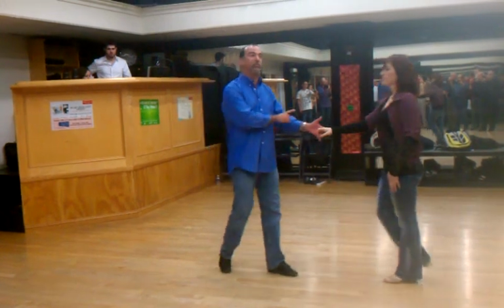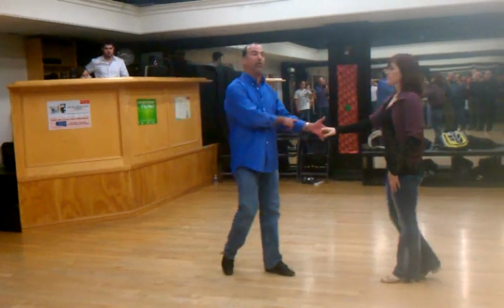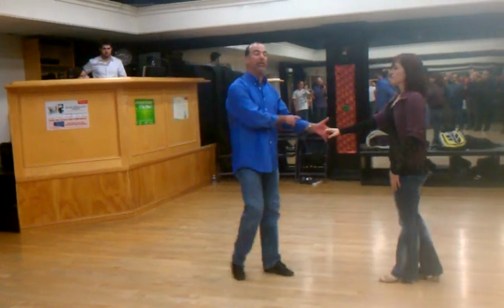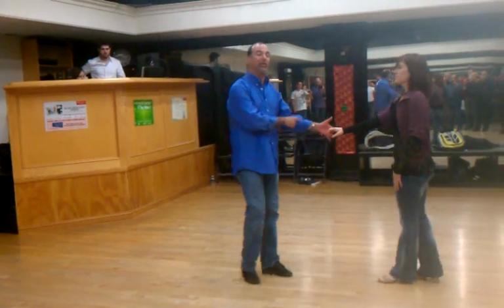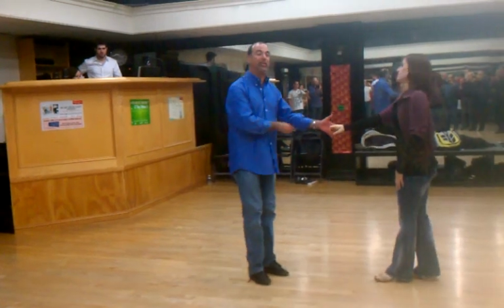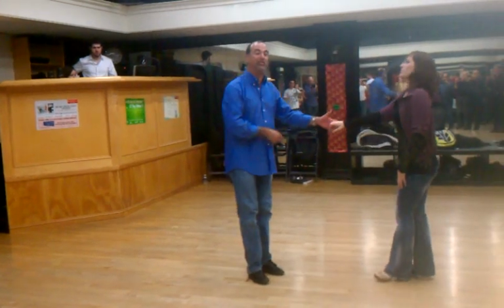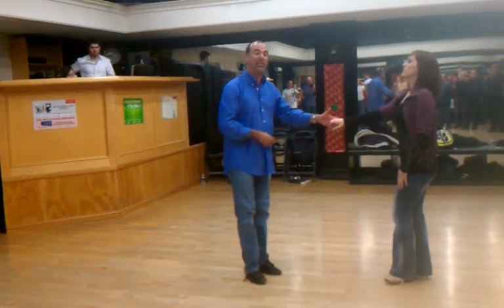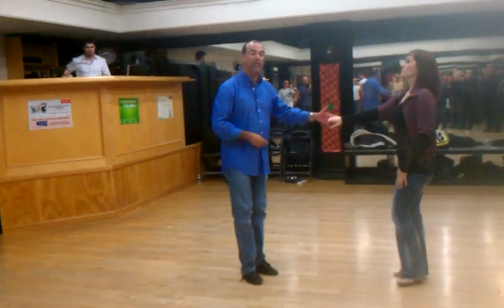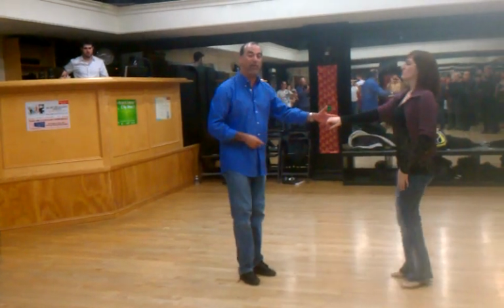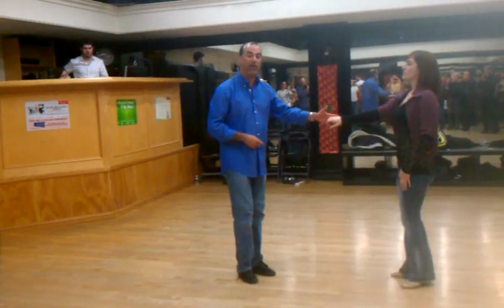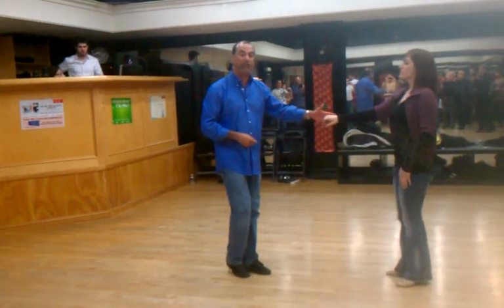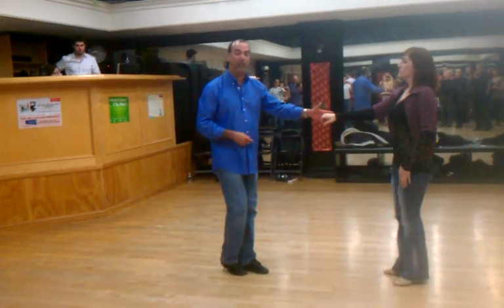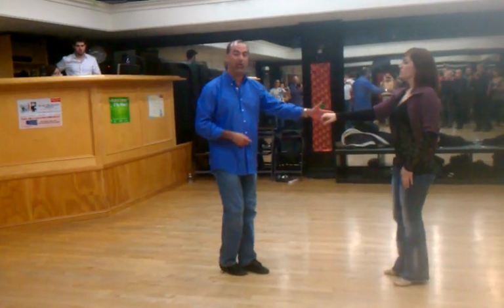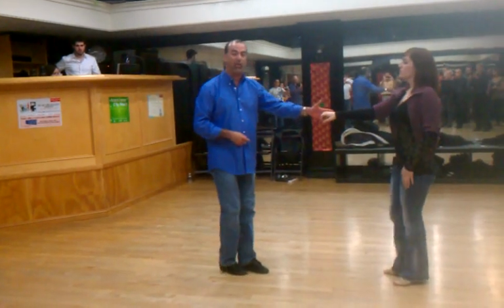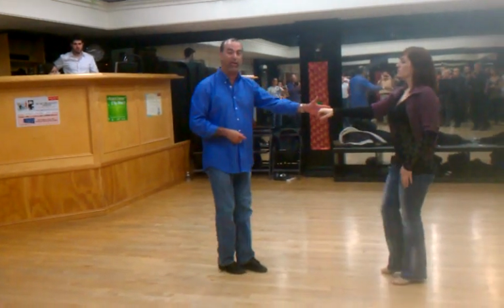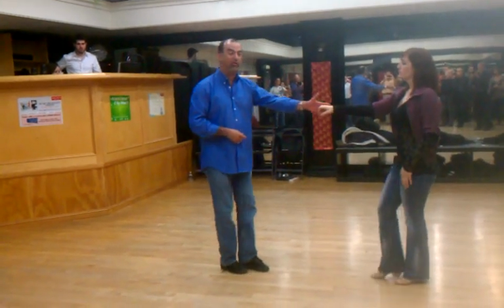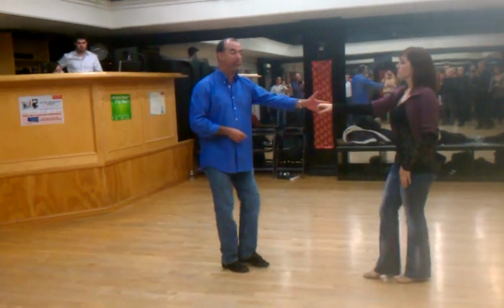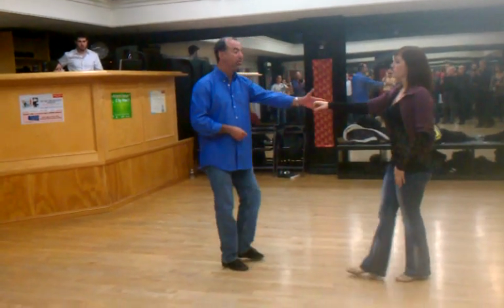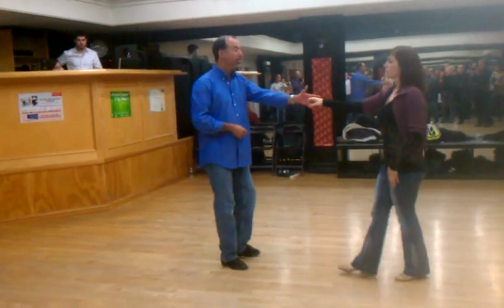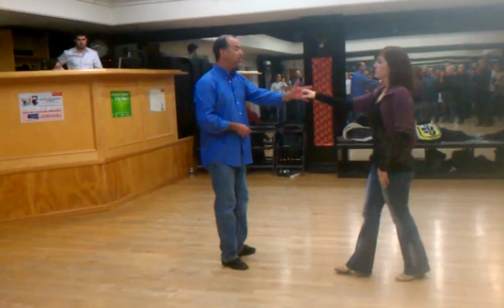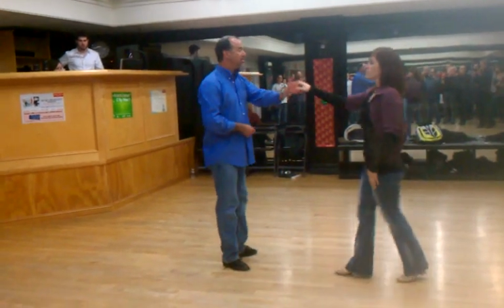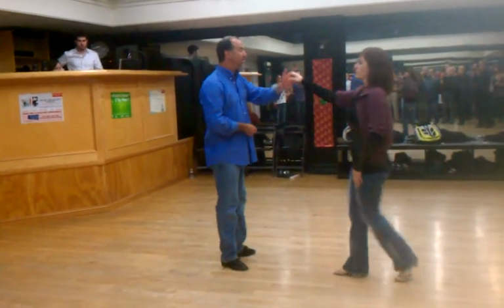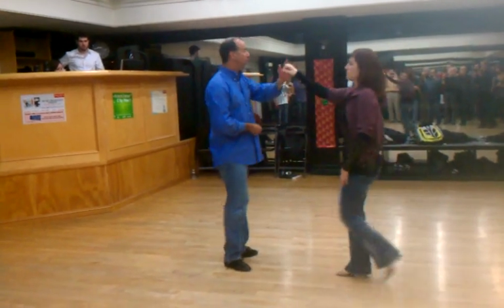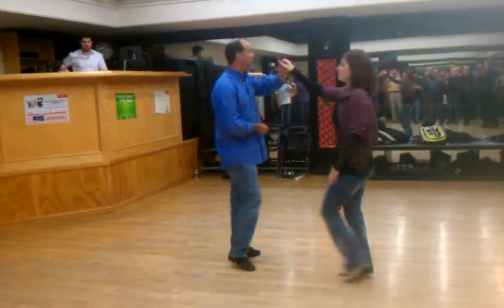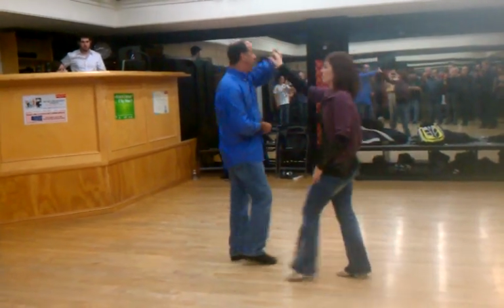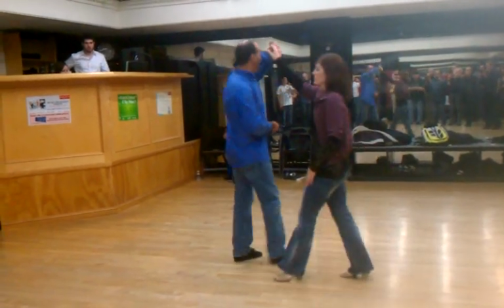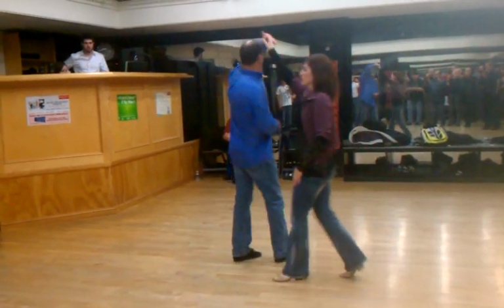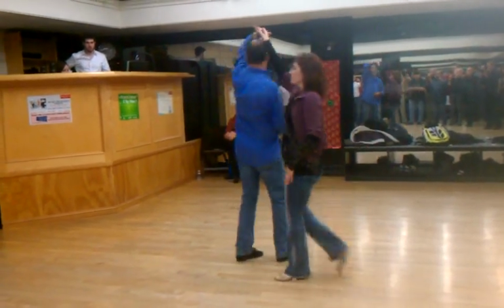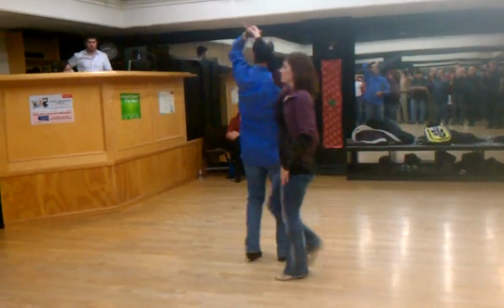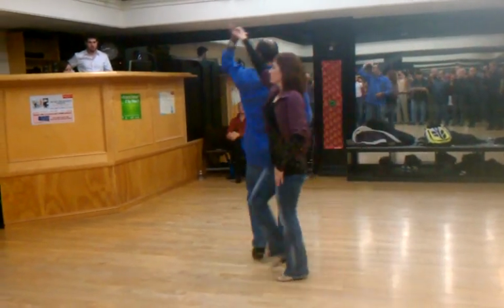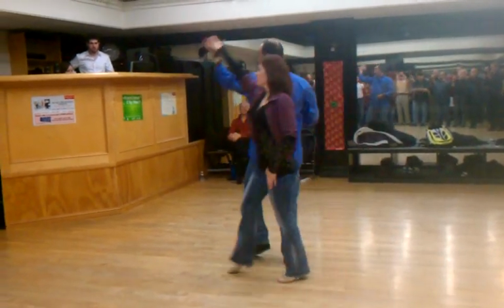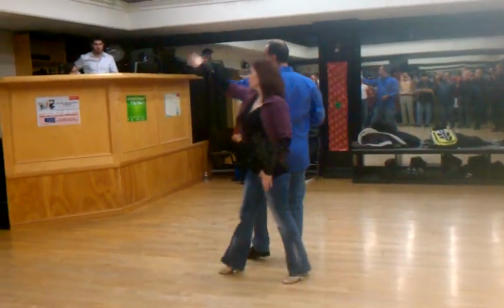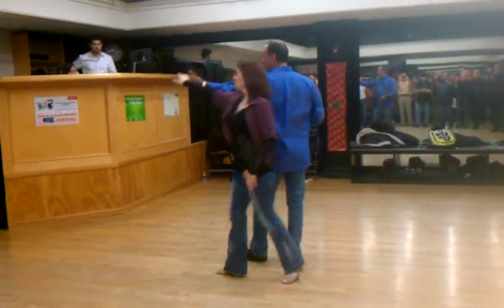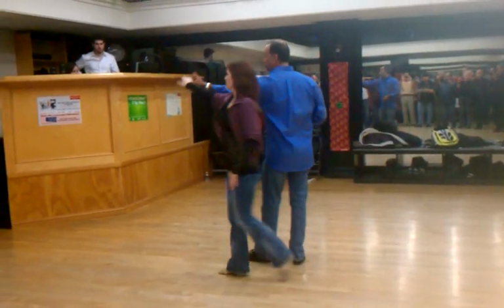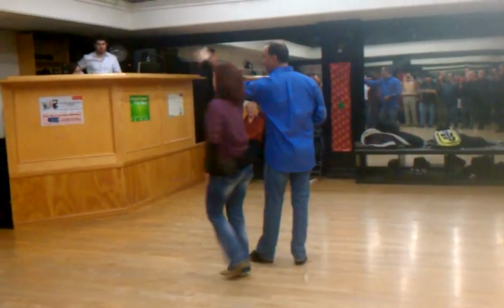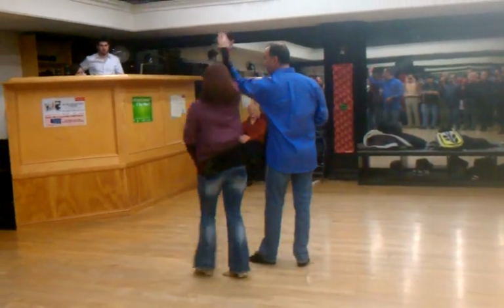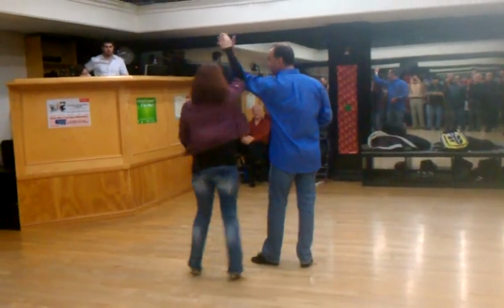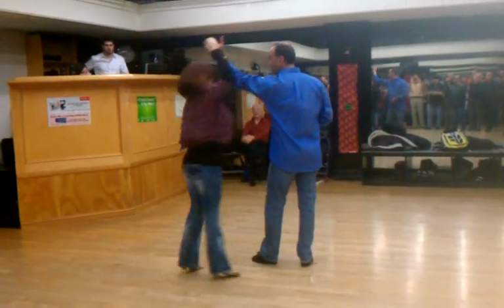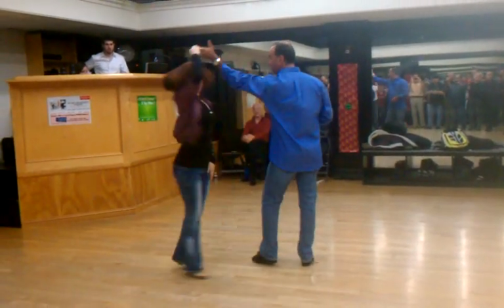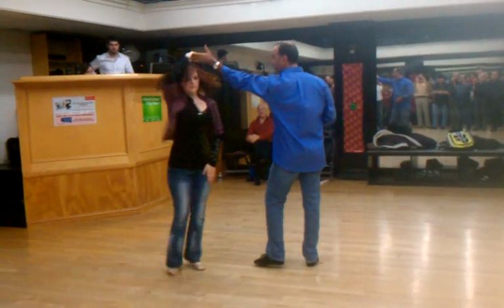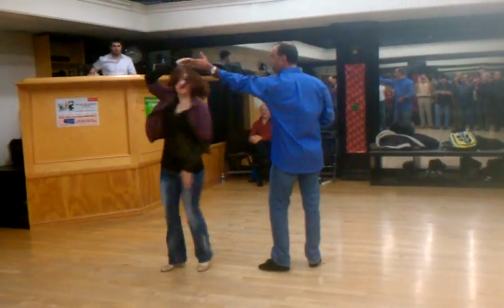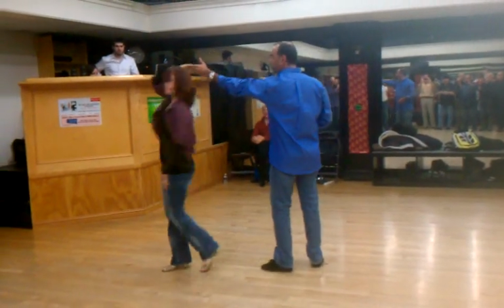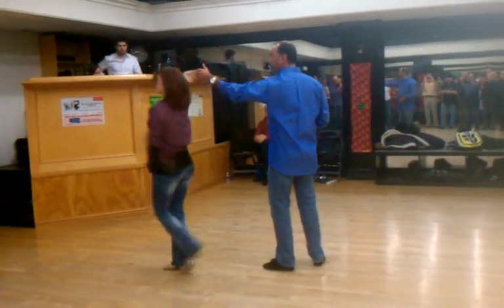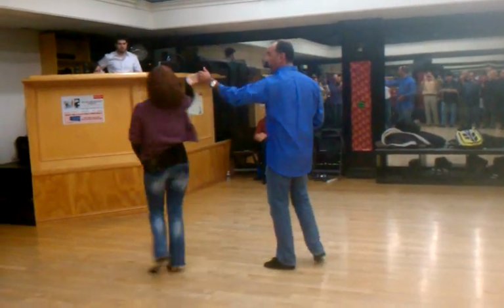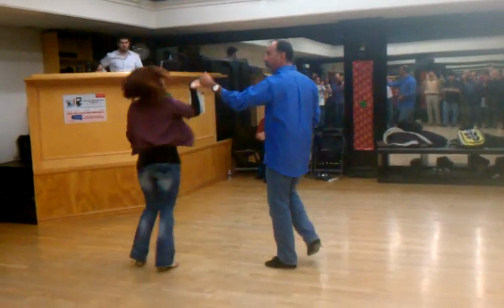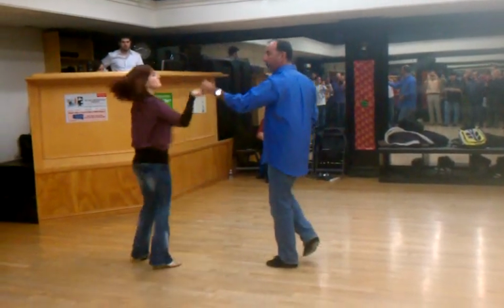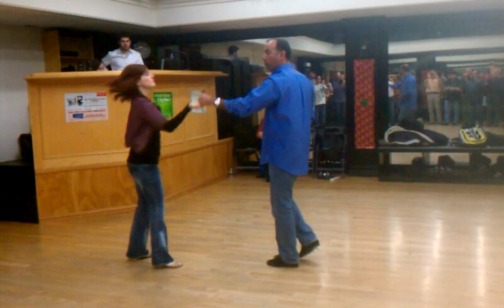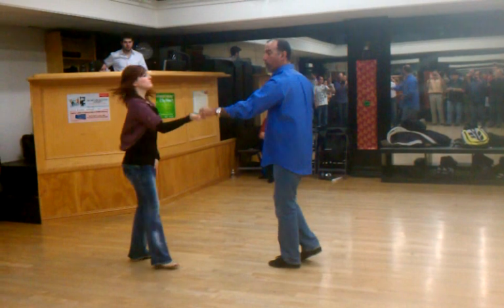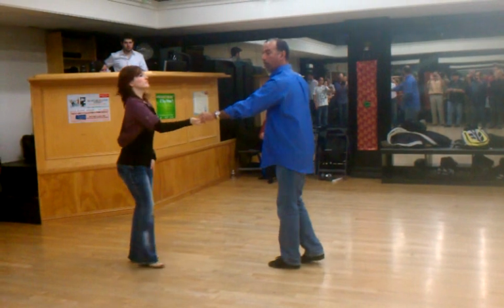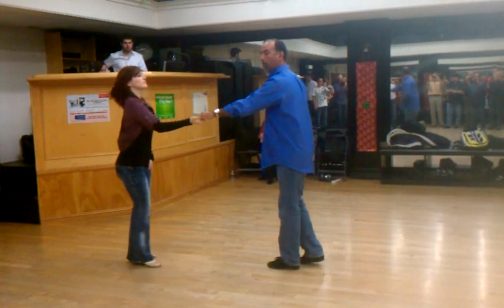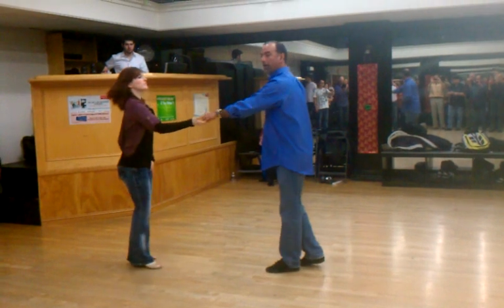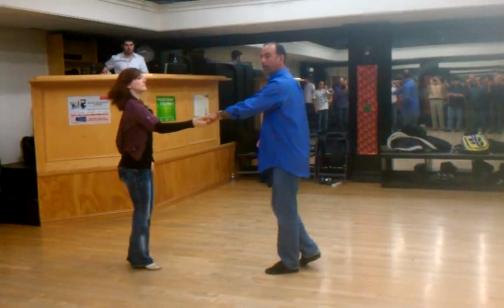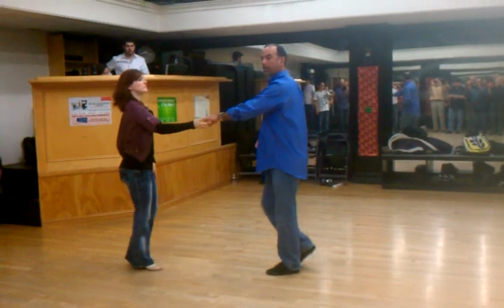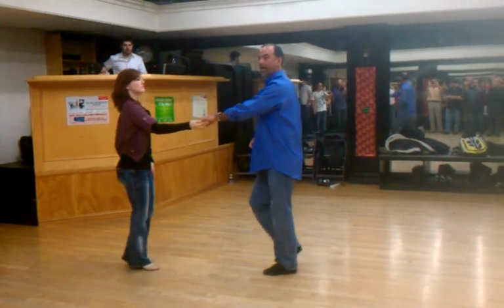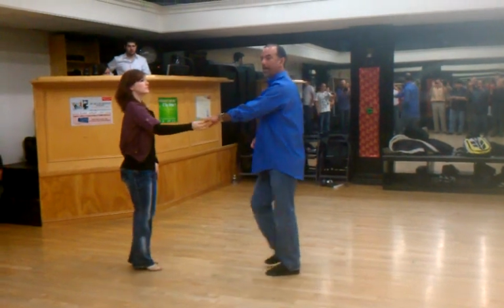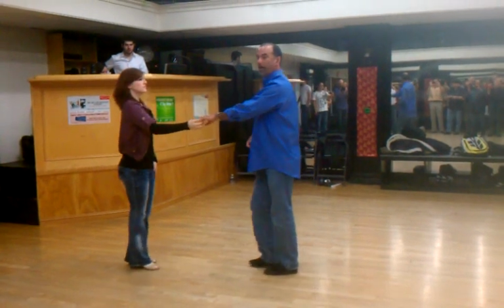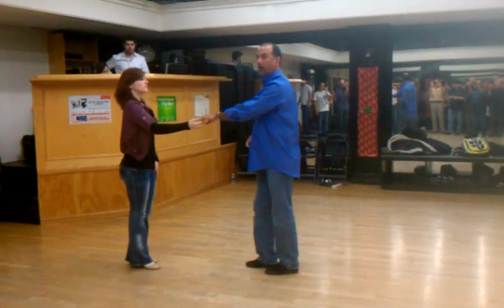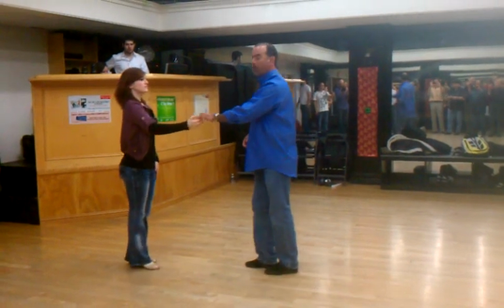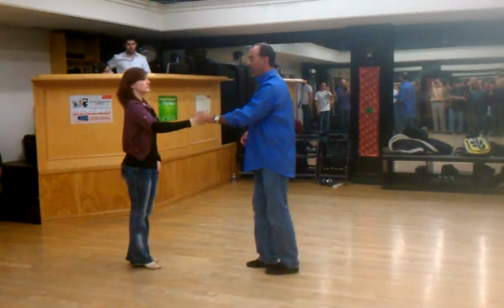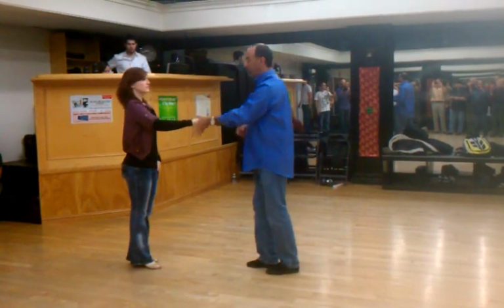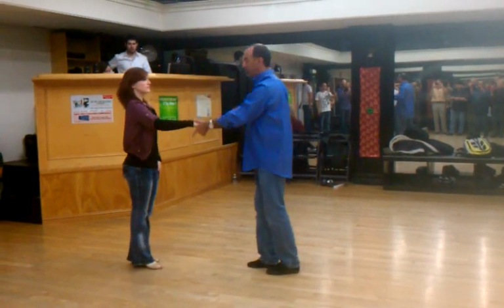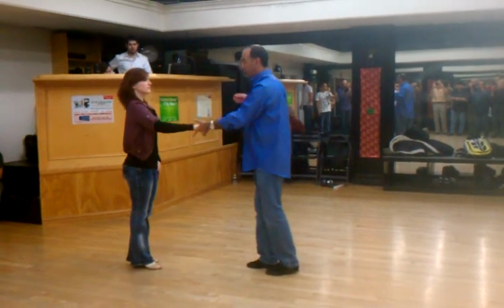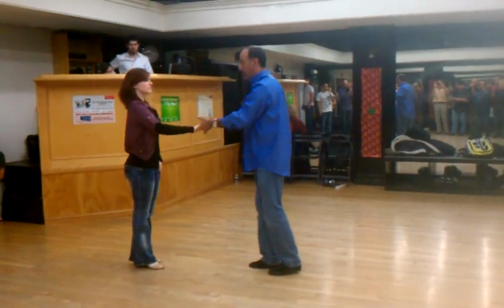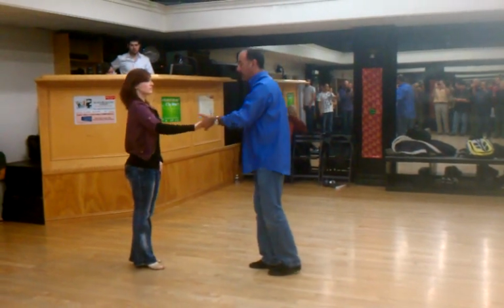And then we're going to step under for the lead — step under the hand, 1, 2, same extension, 3 and 4, the anchor, 5 and 6.